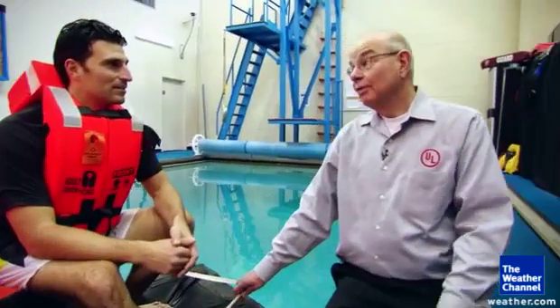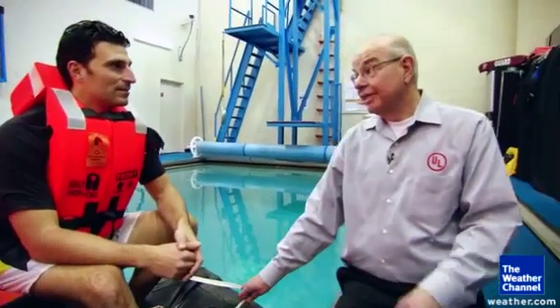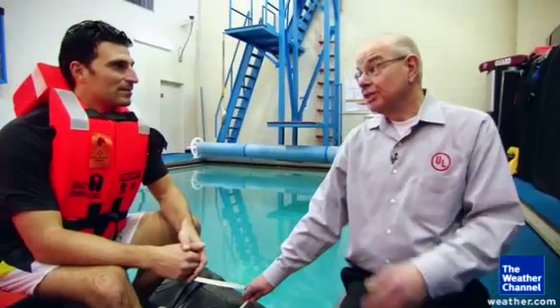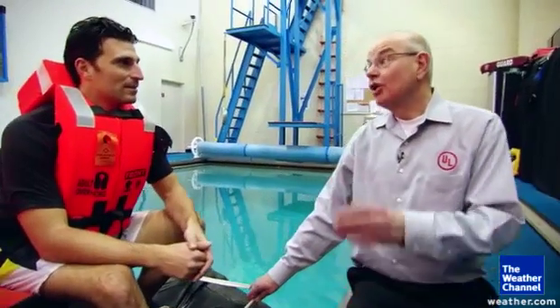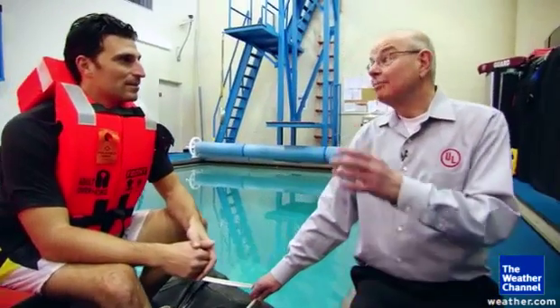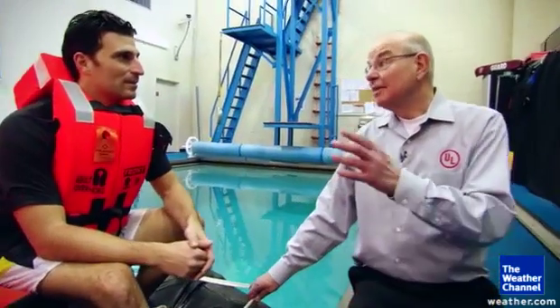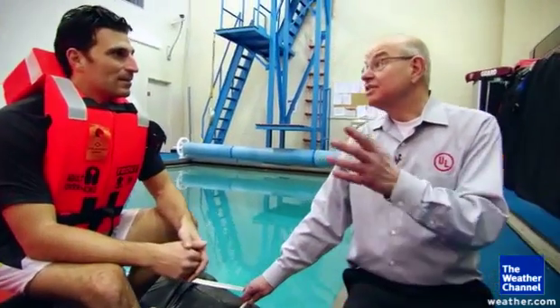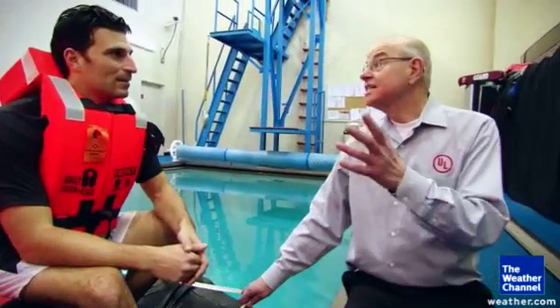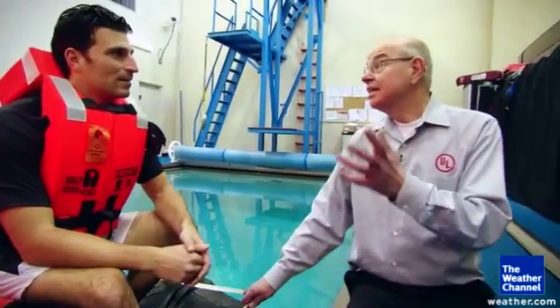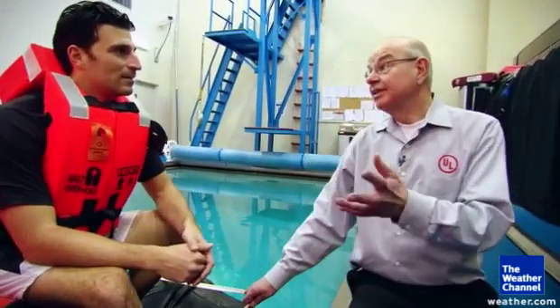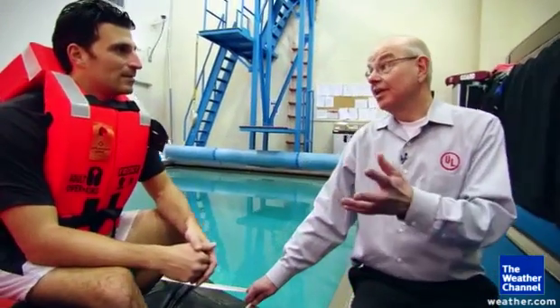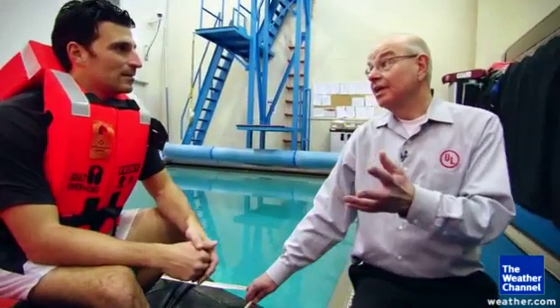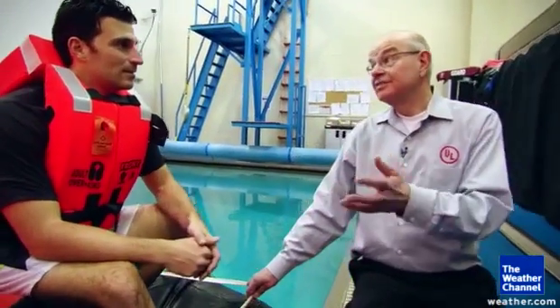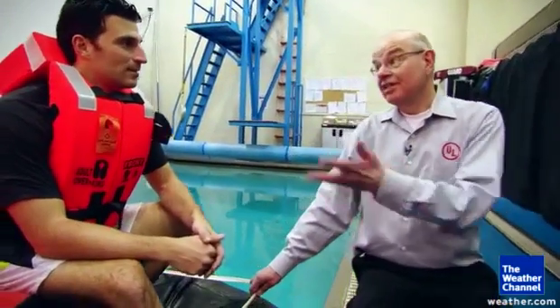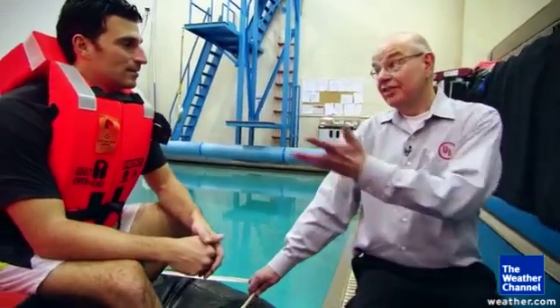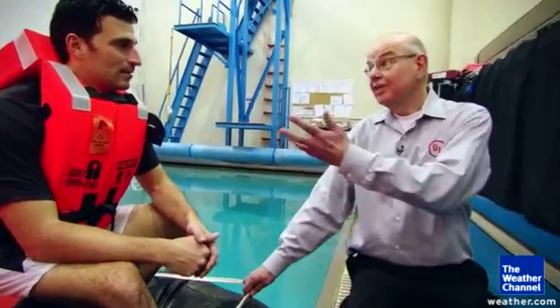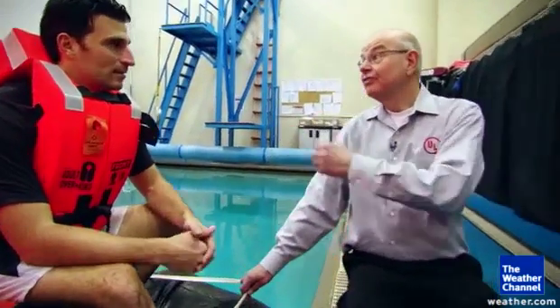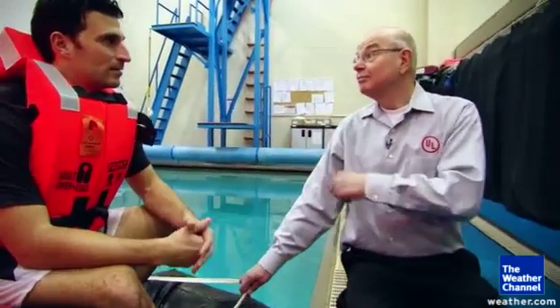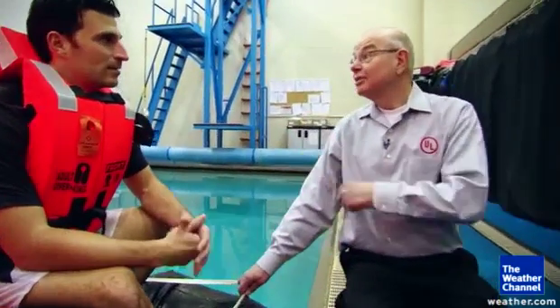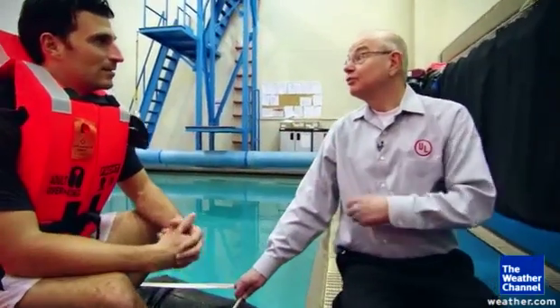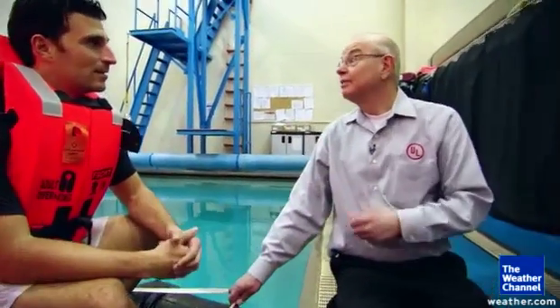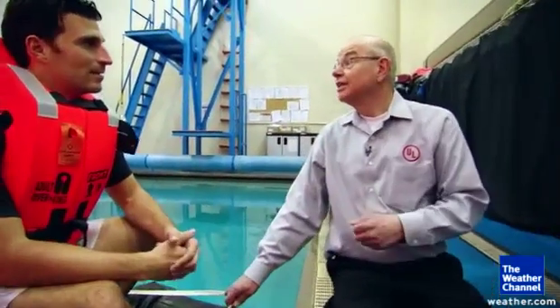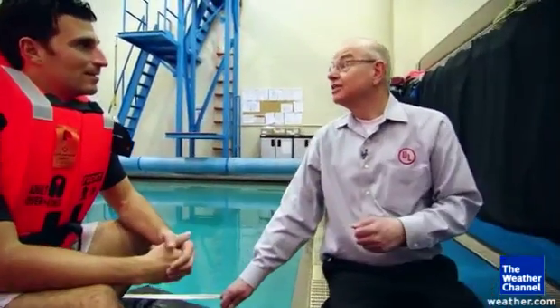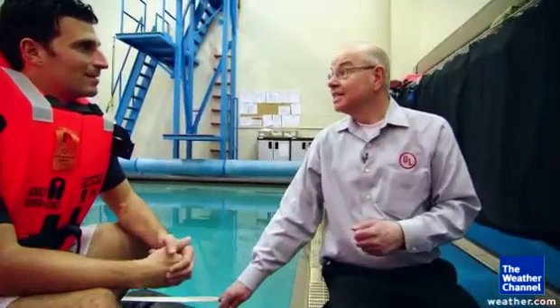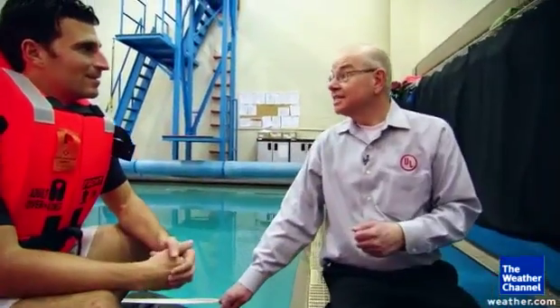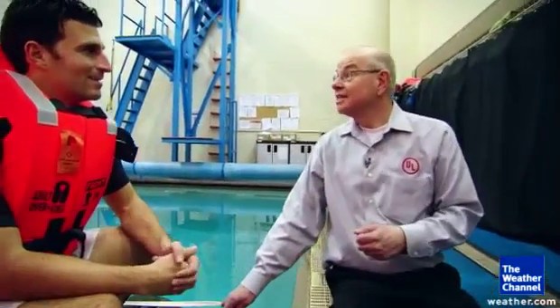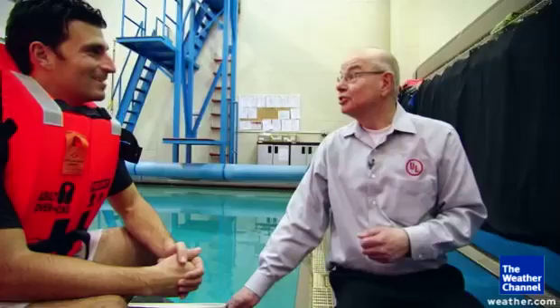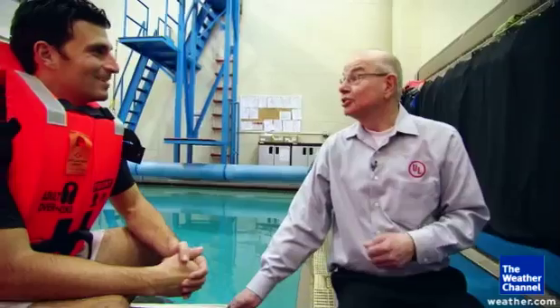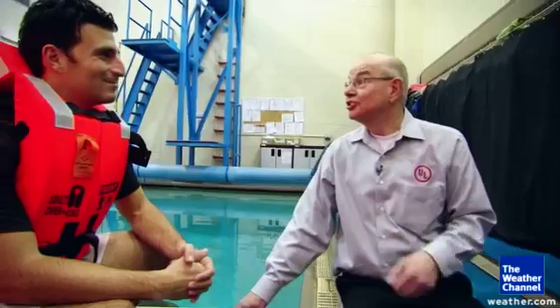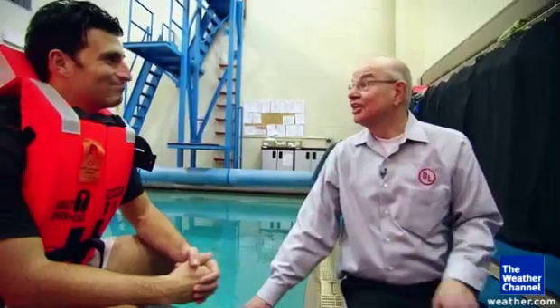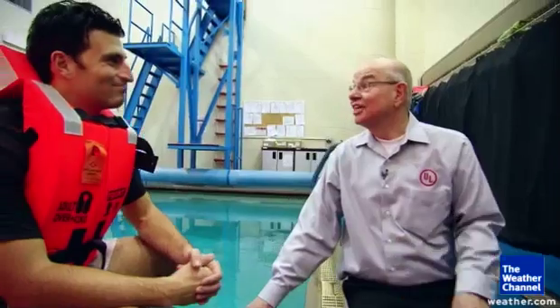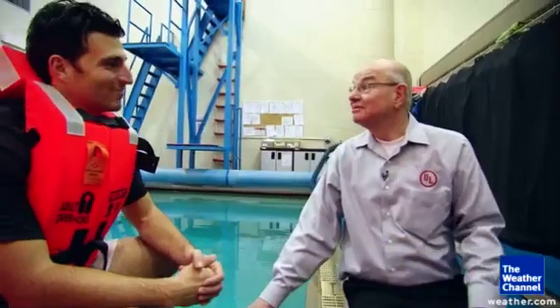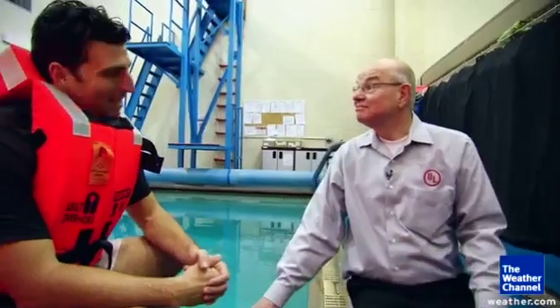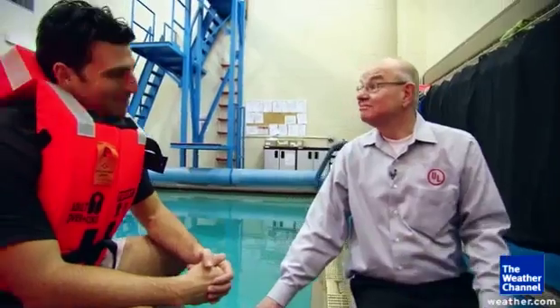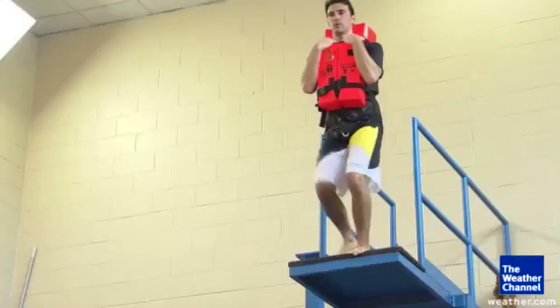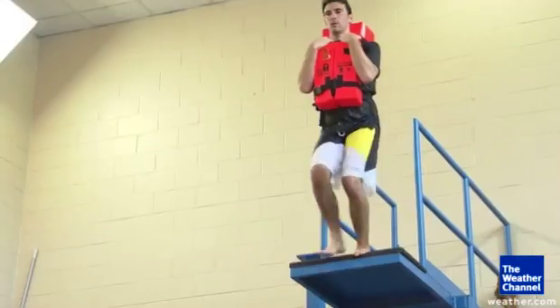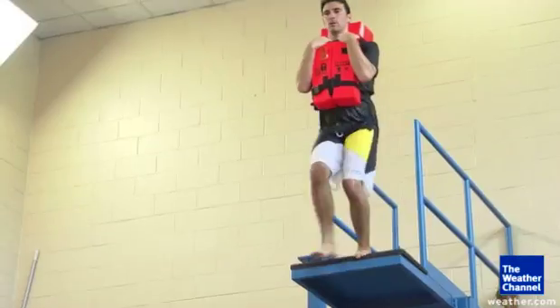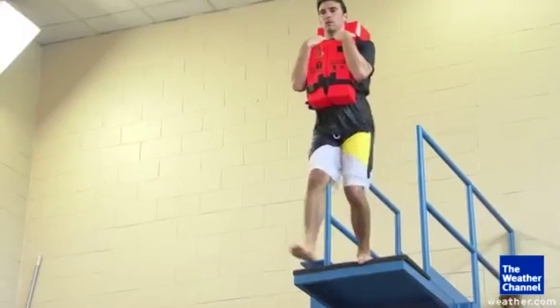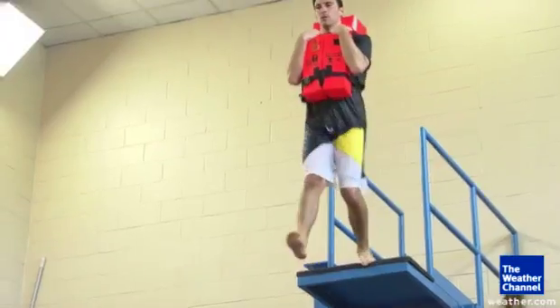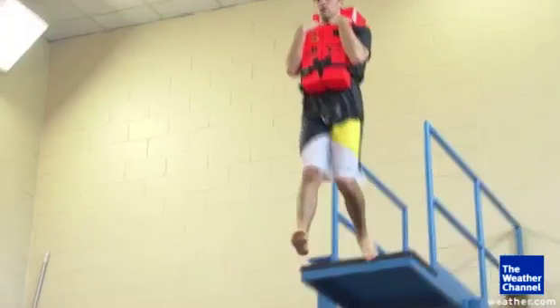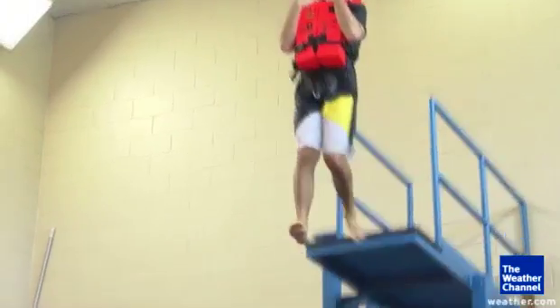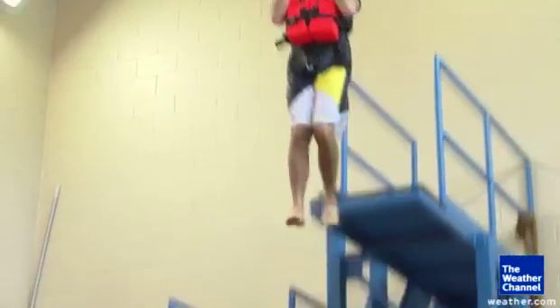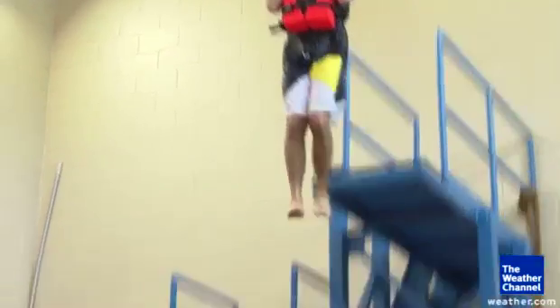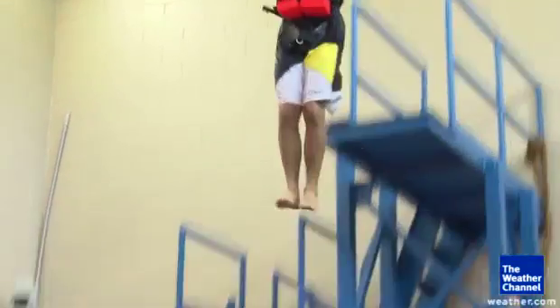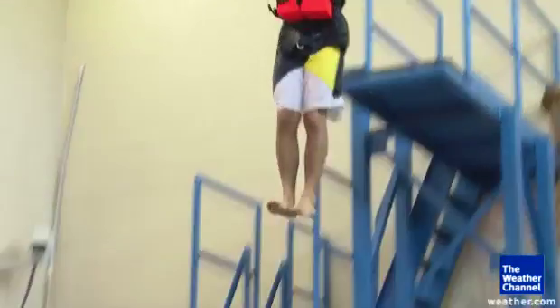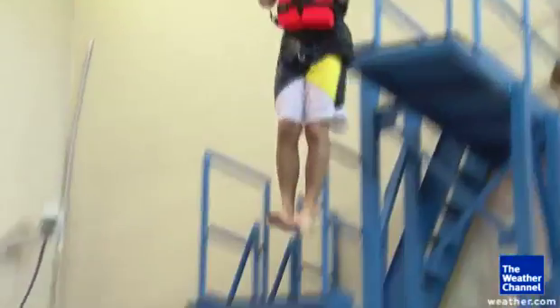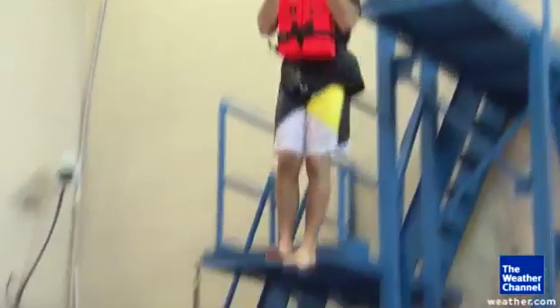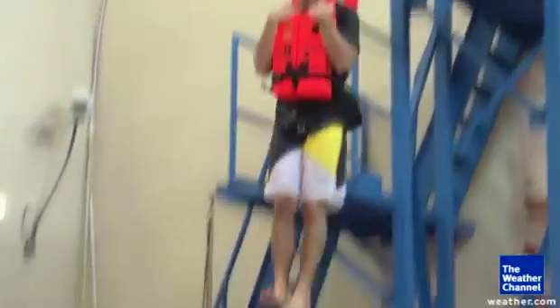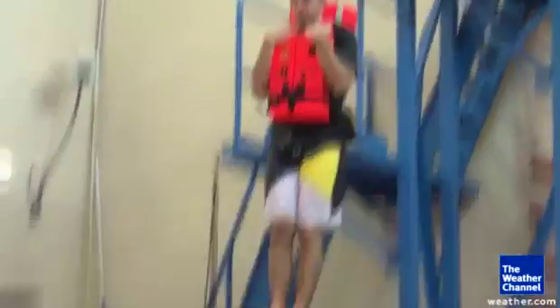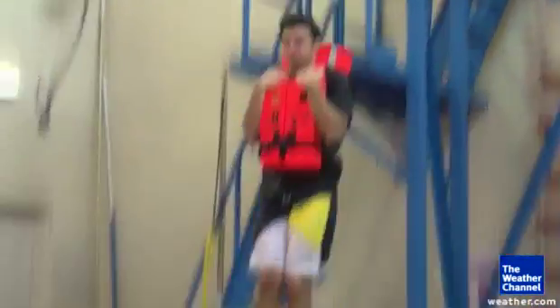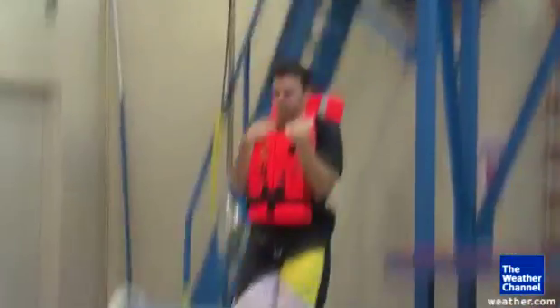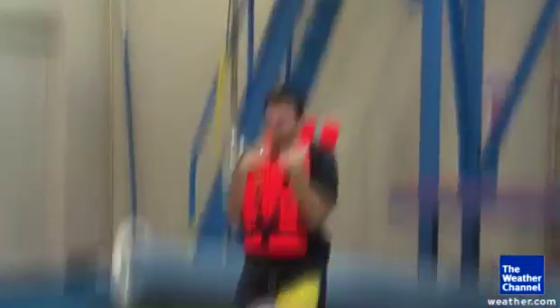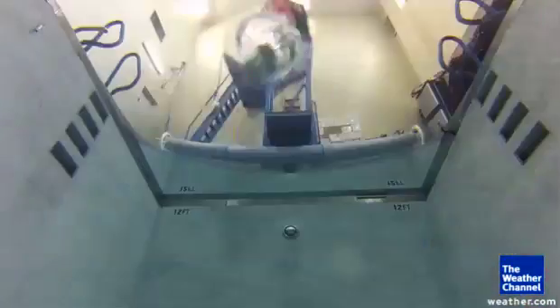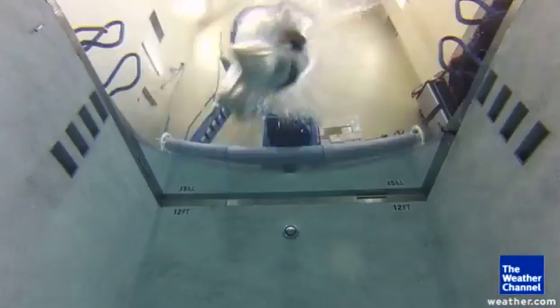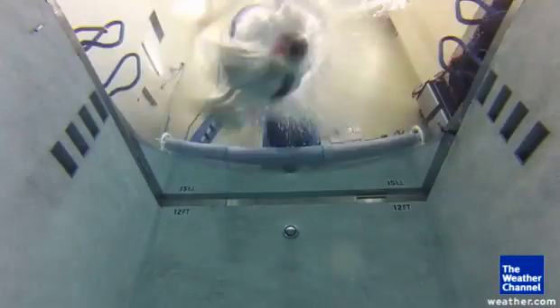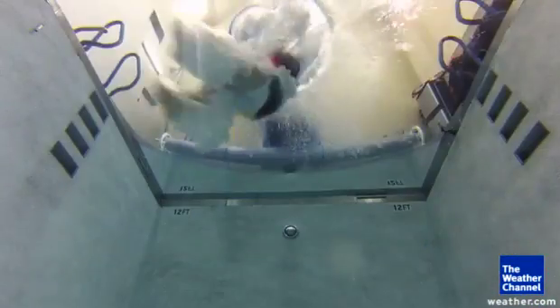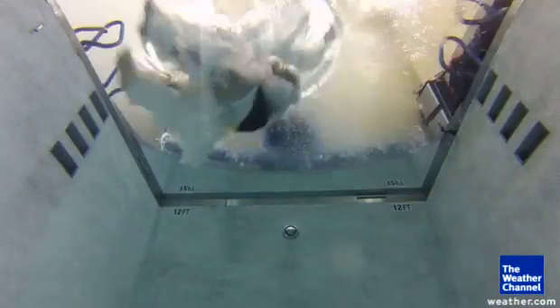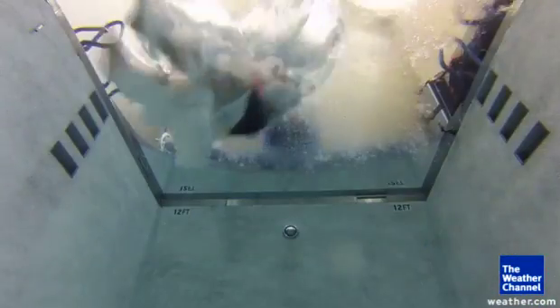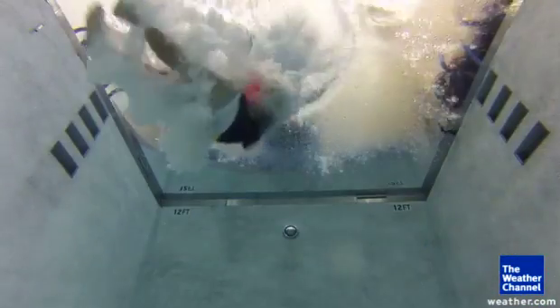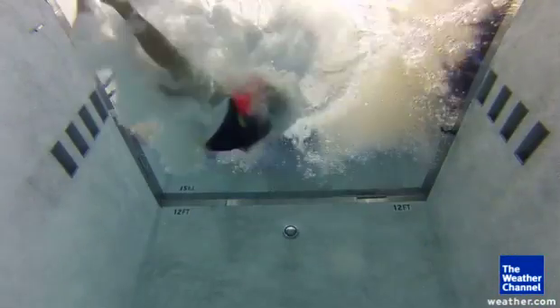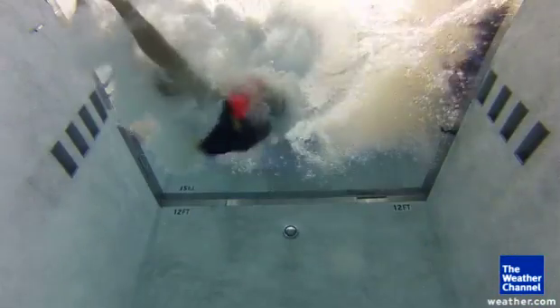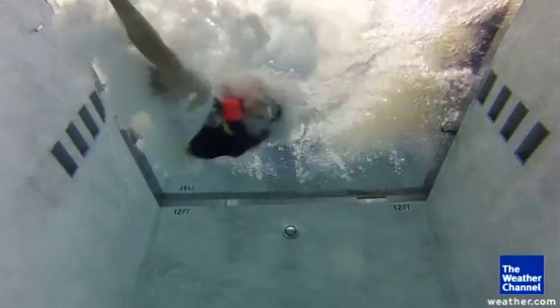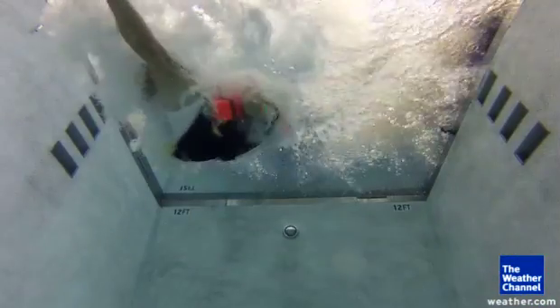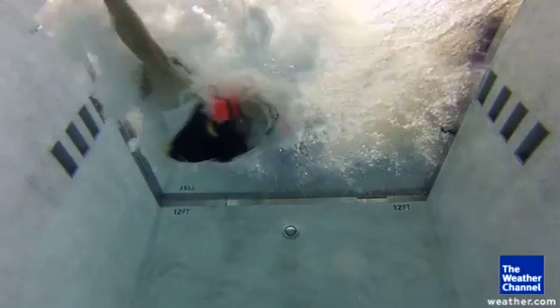Well, it is all about saving lives, and thank you very much for being our test subject today. Happy to do it. I'm Eric Fisher, The Weather Channel.